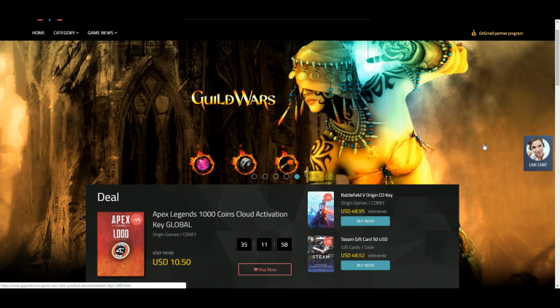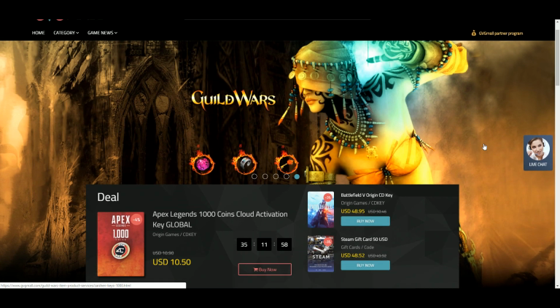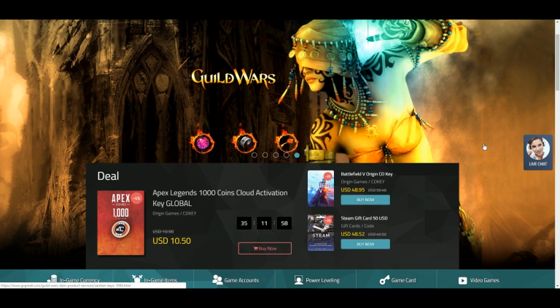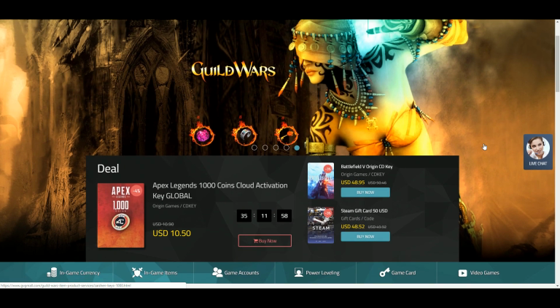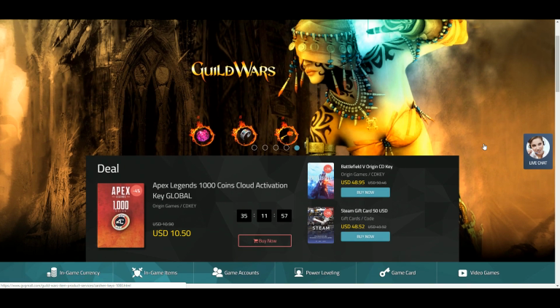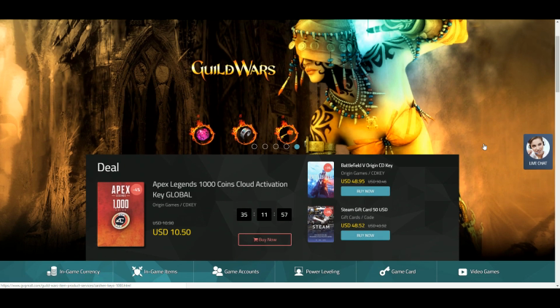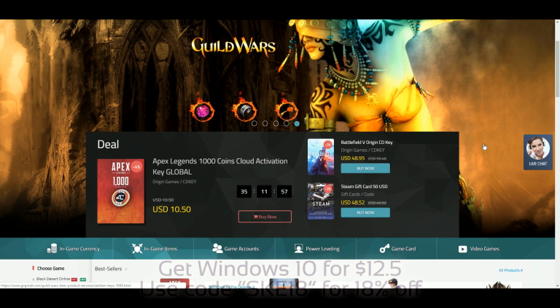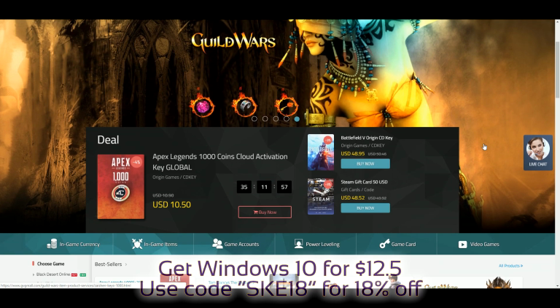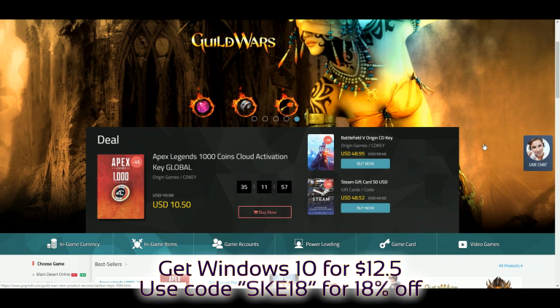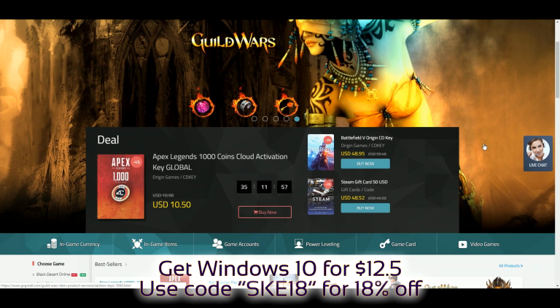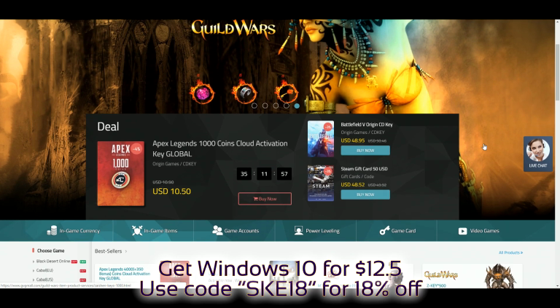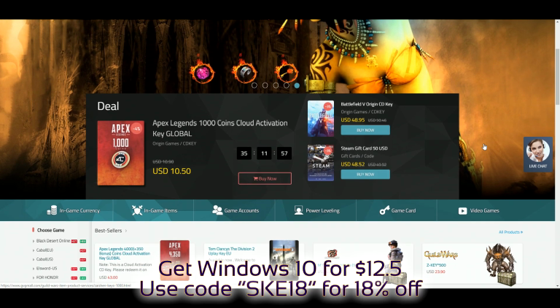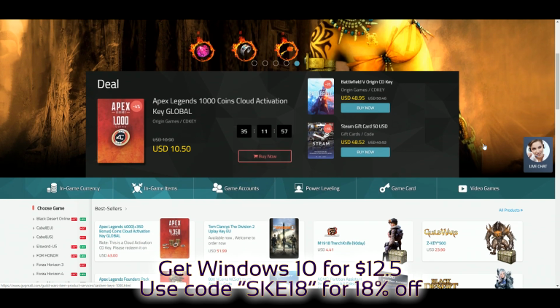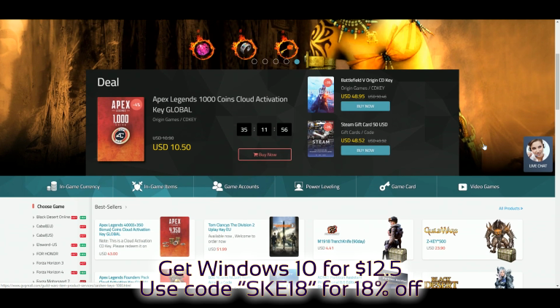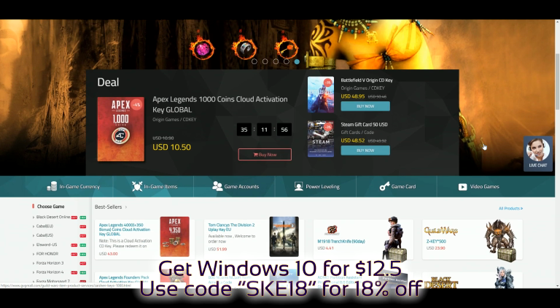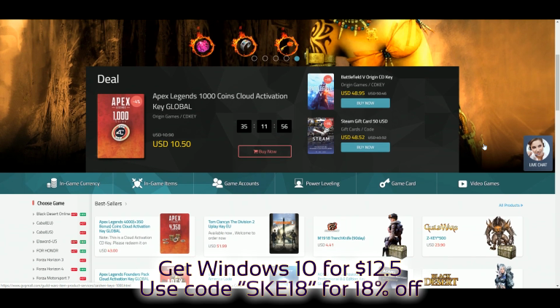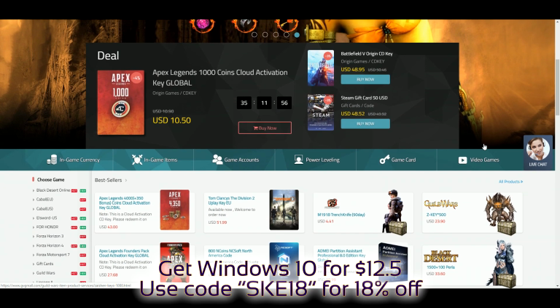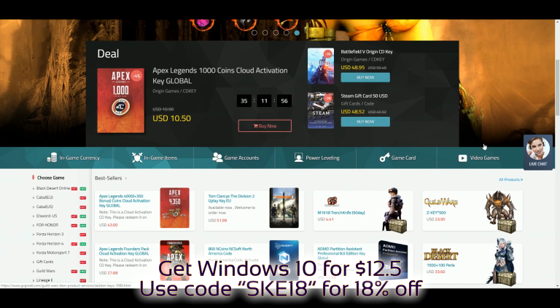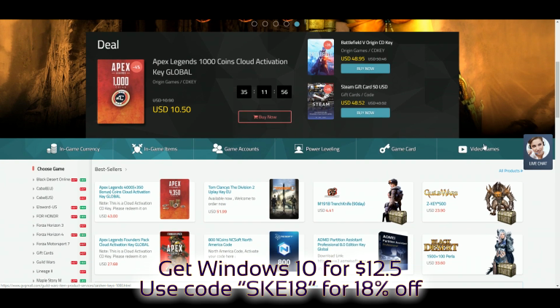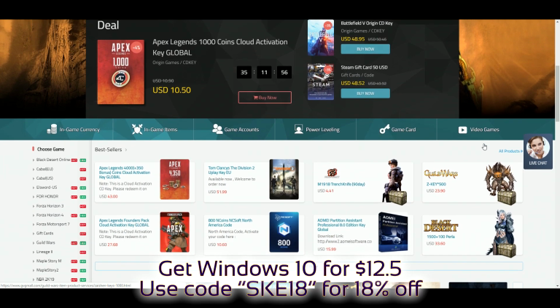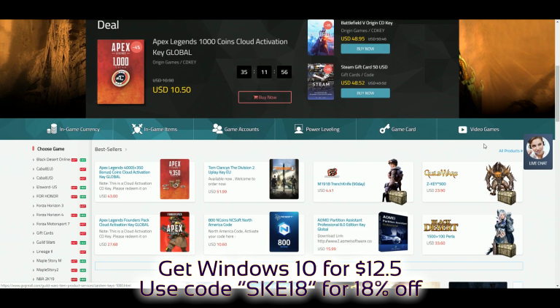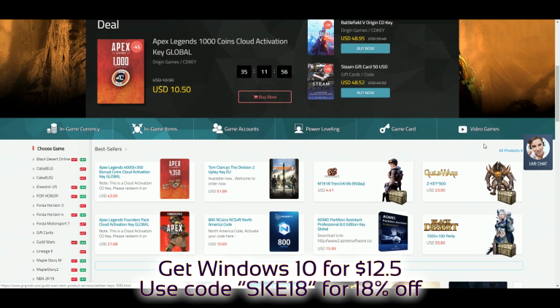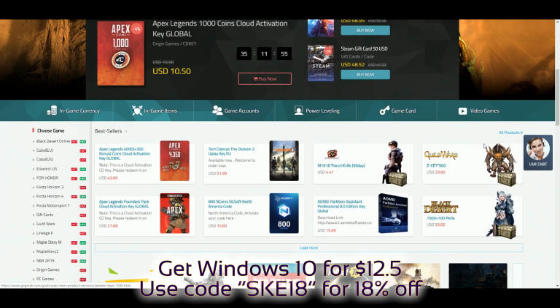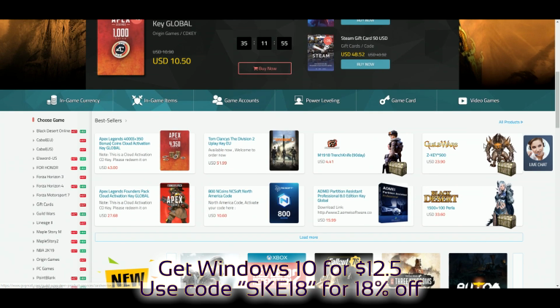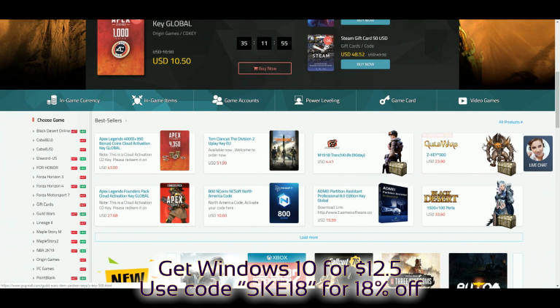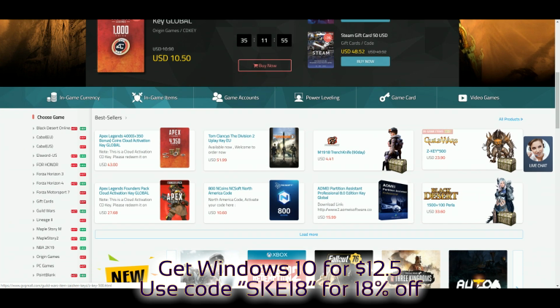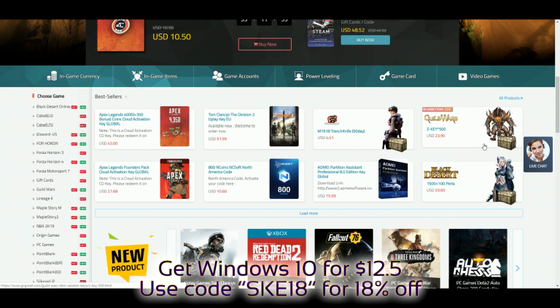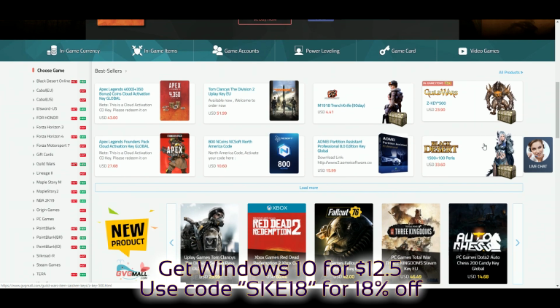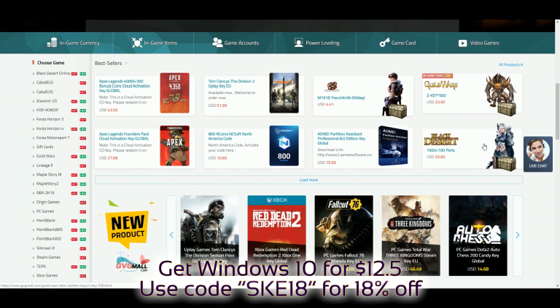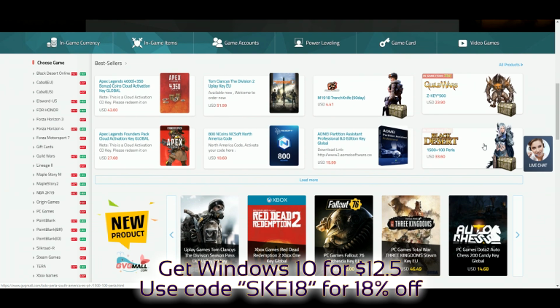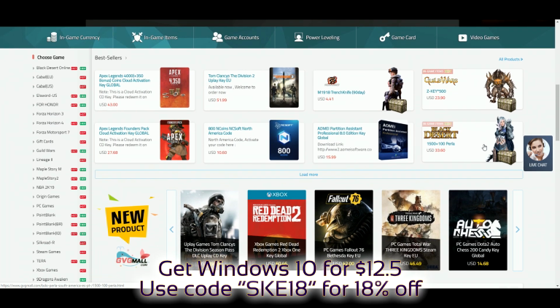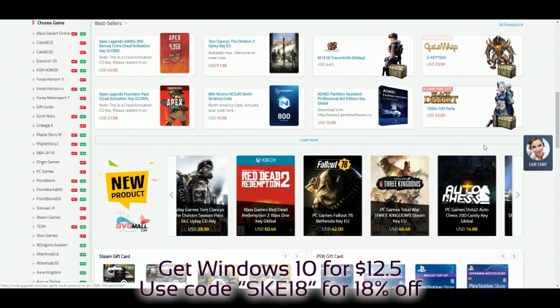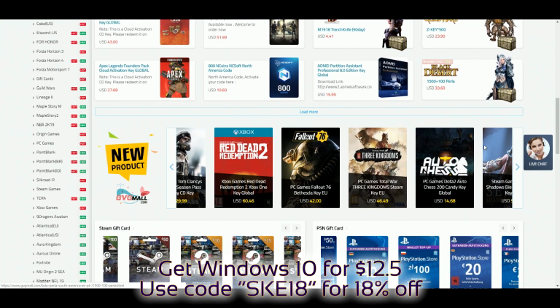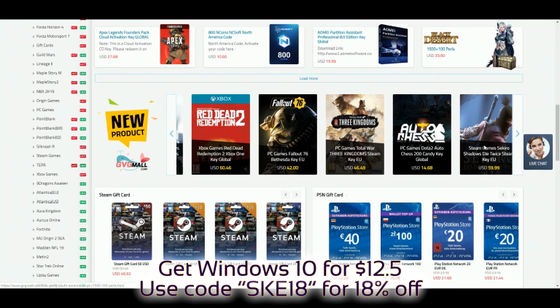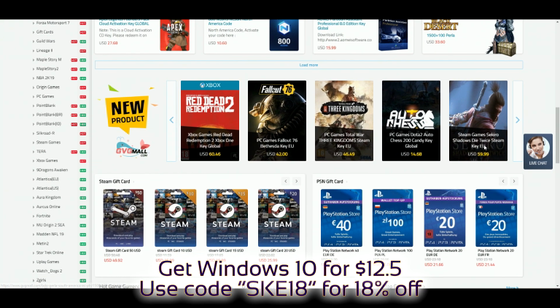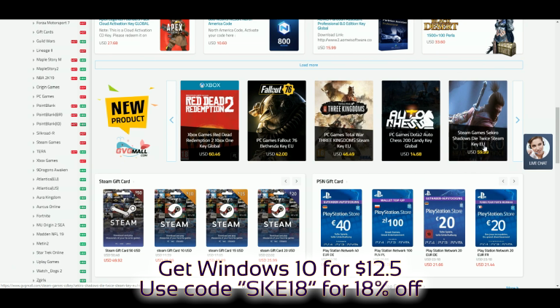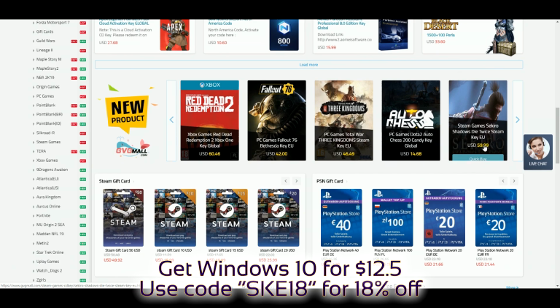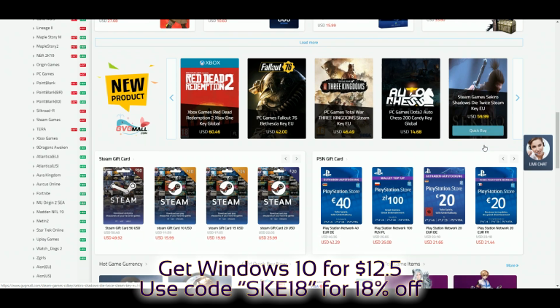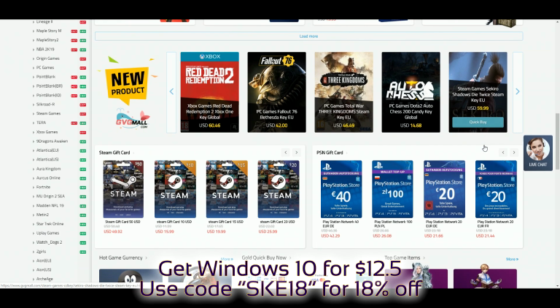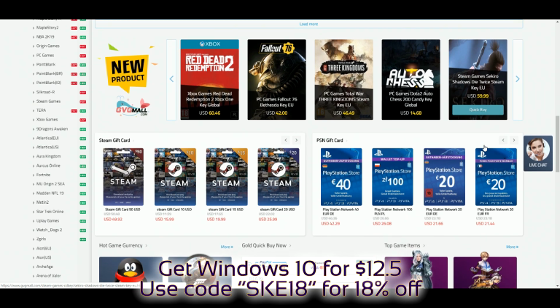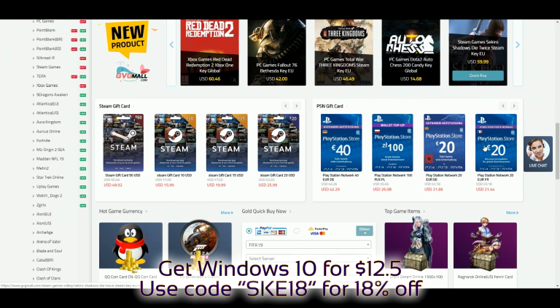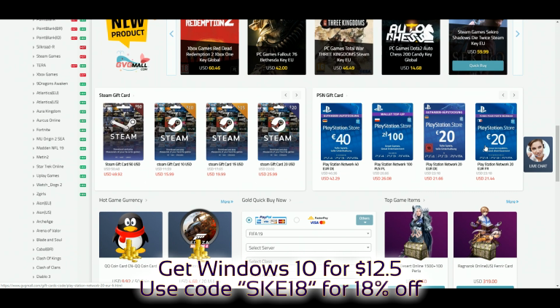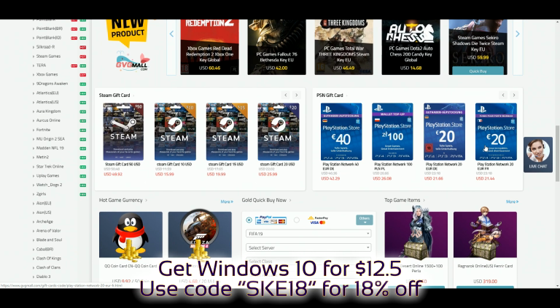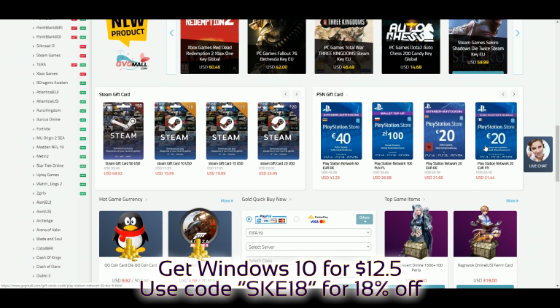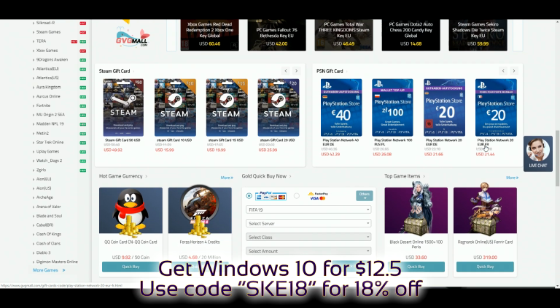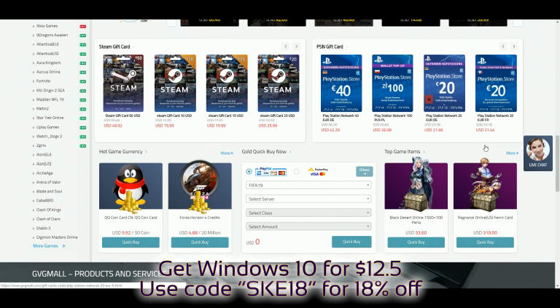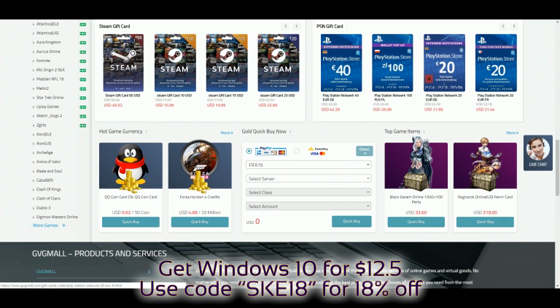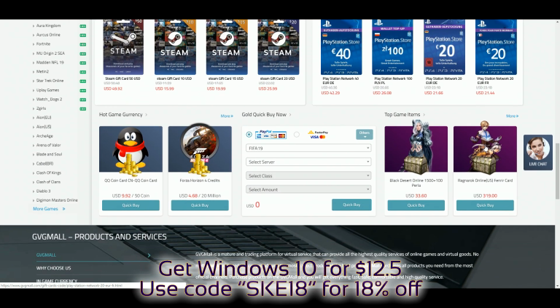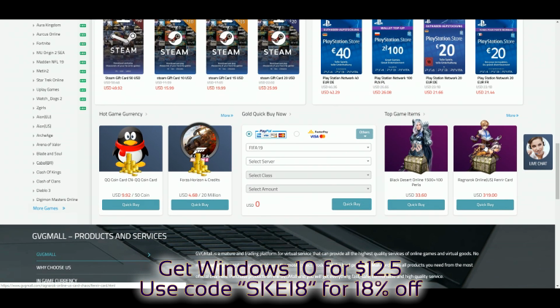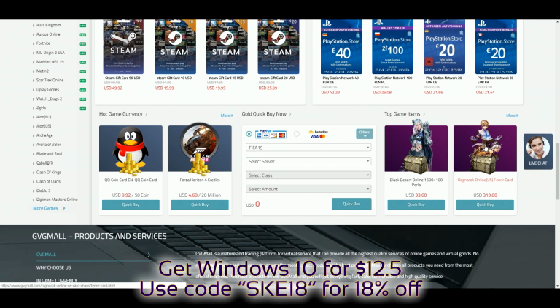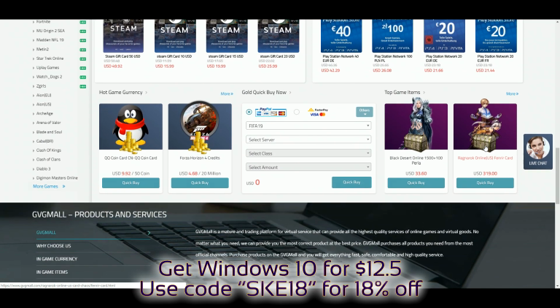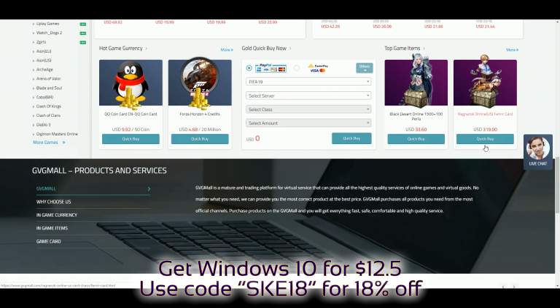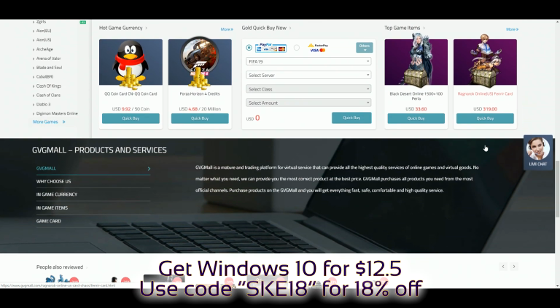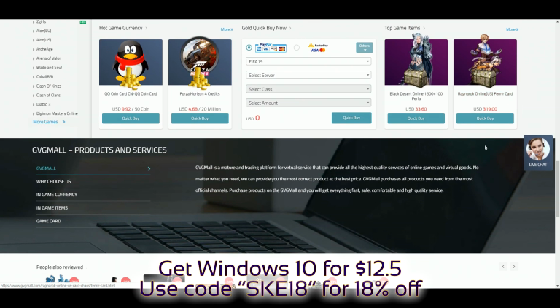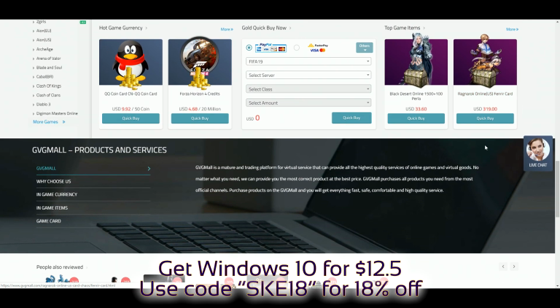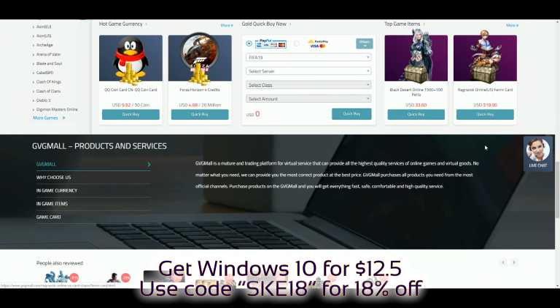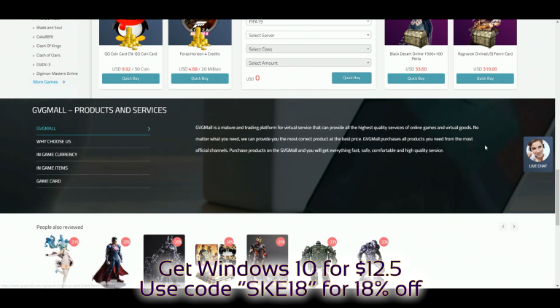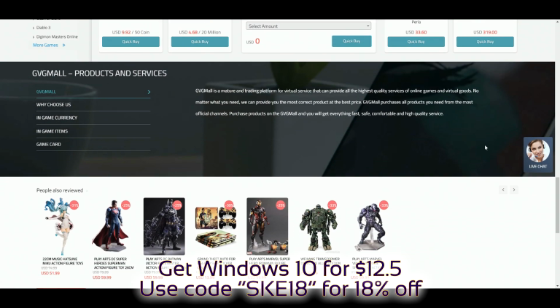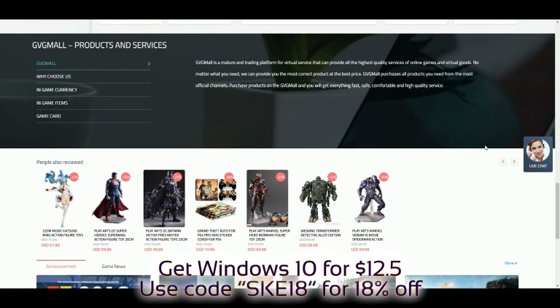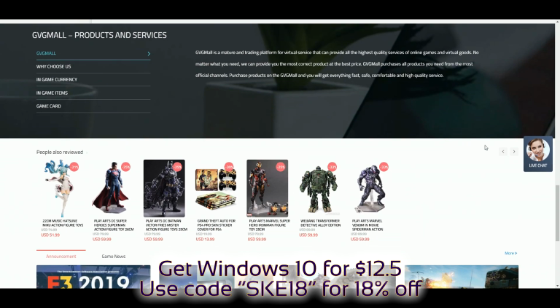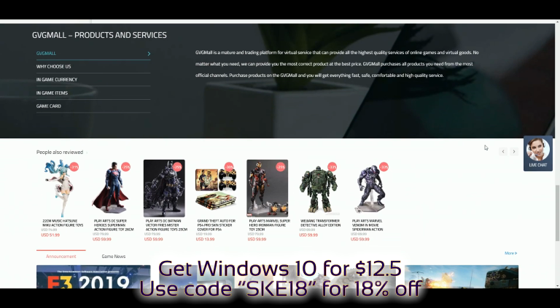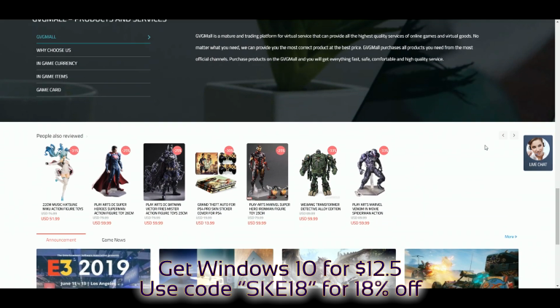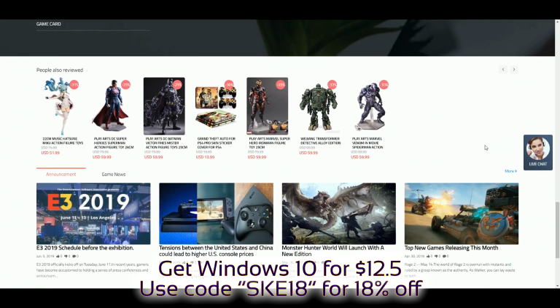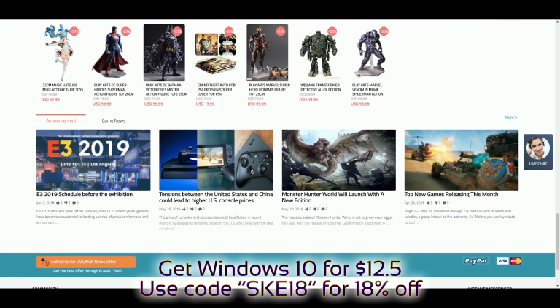If you like cheap games and servers — let me rephrase that. If you like great deals, check out JVG Mall, link is in the description.